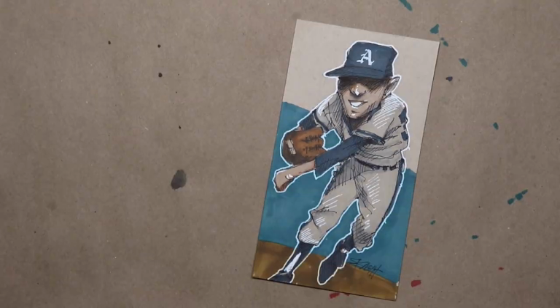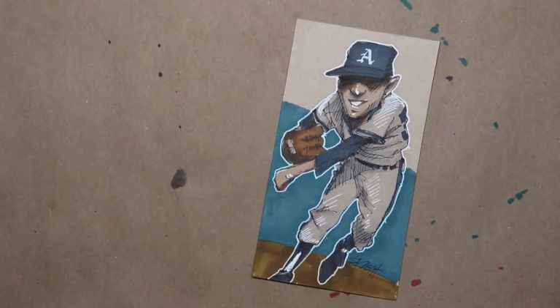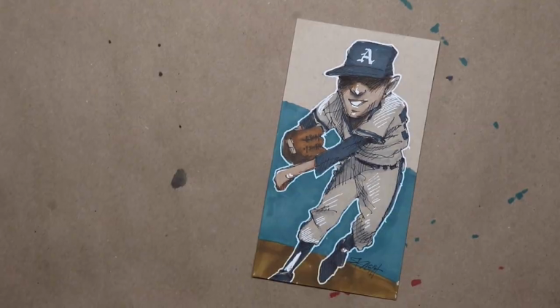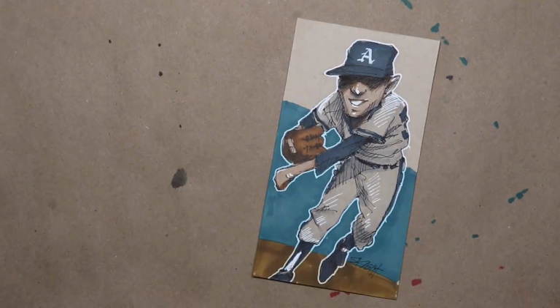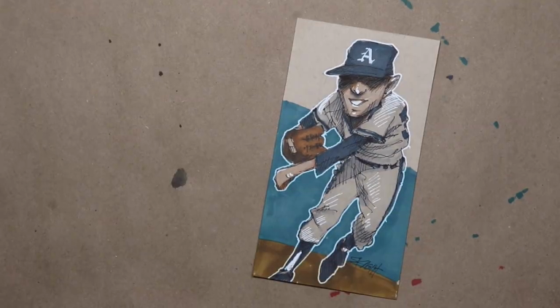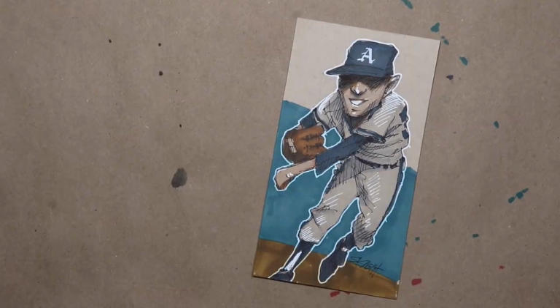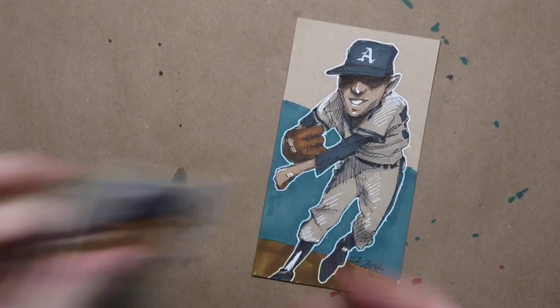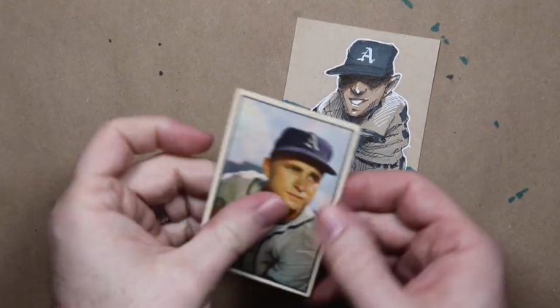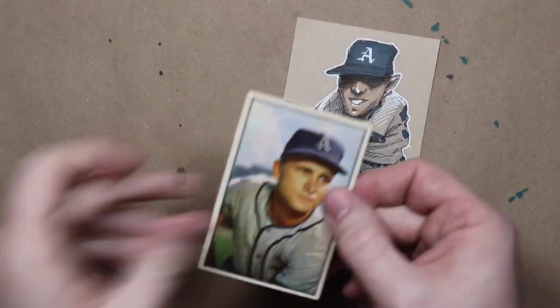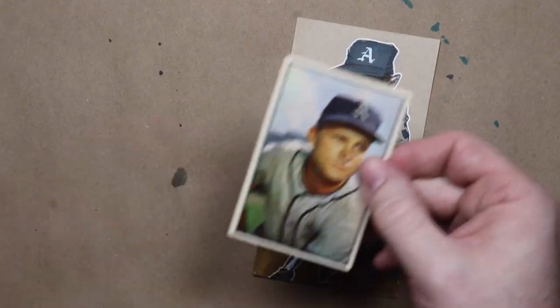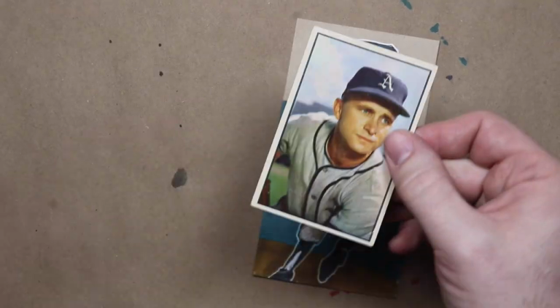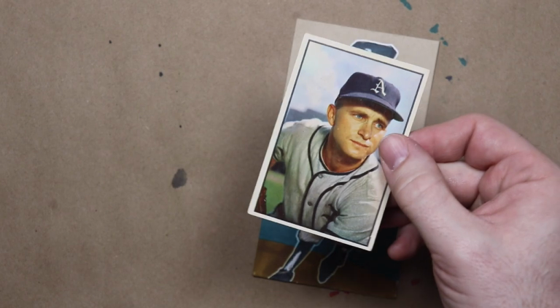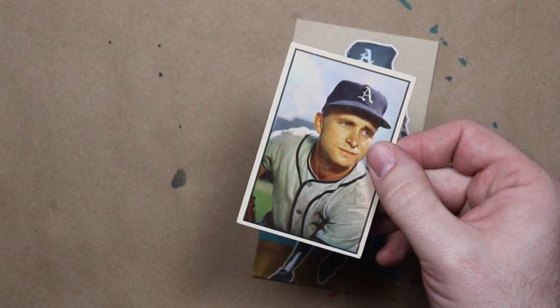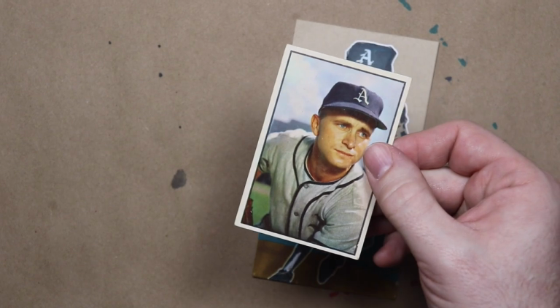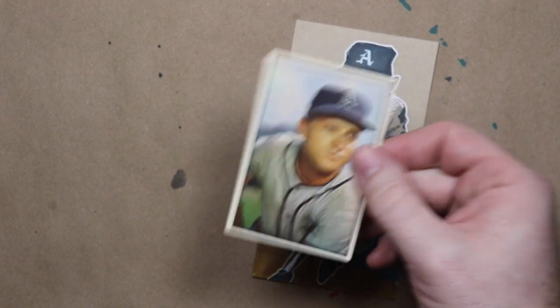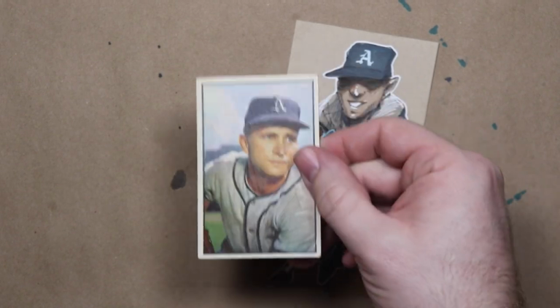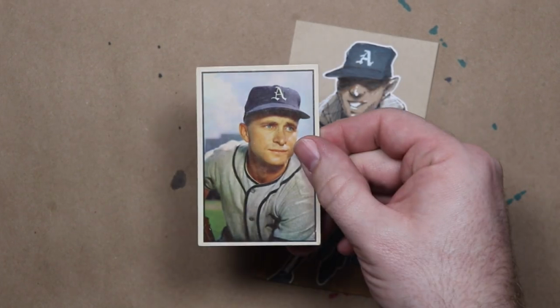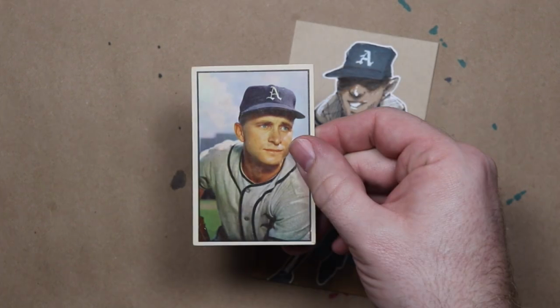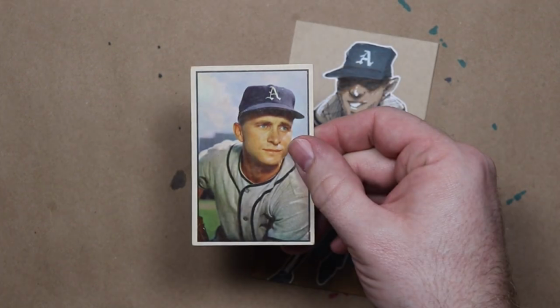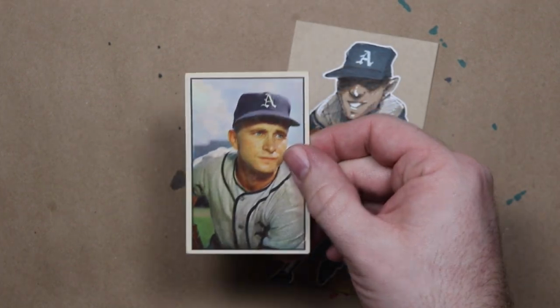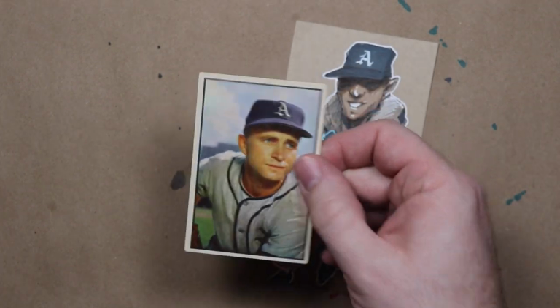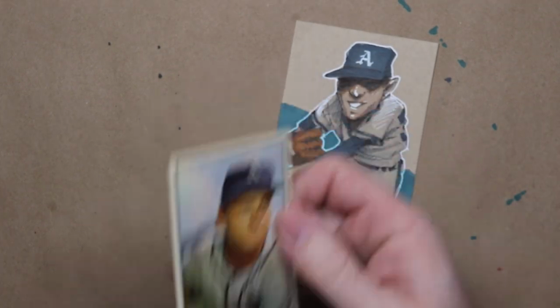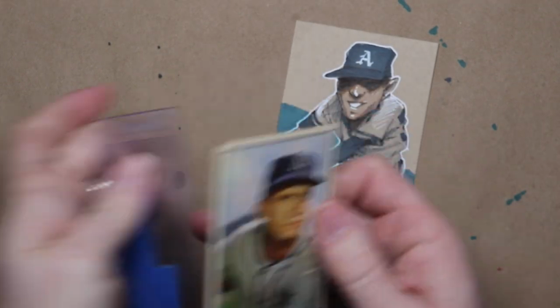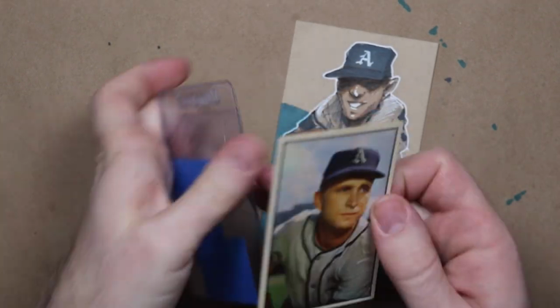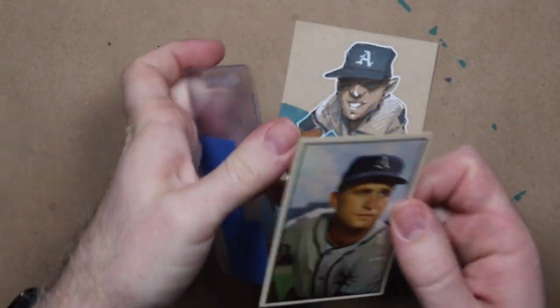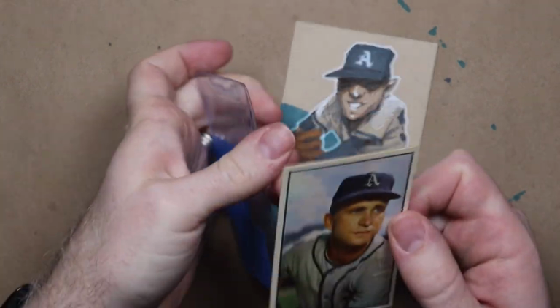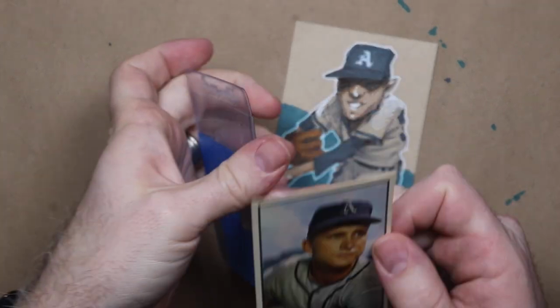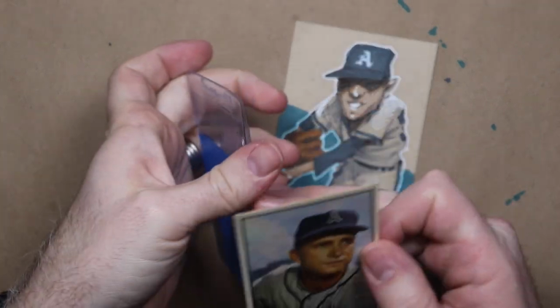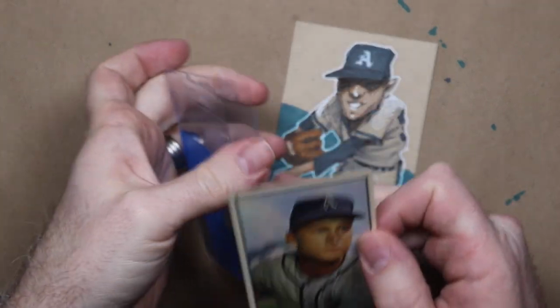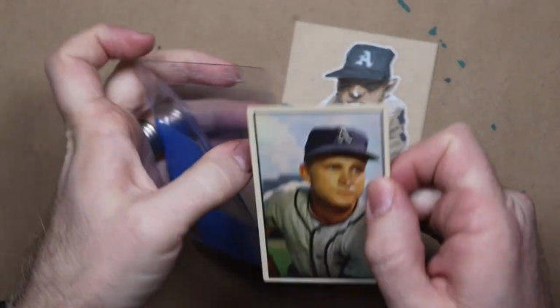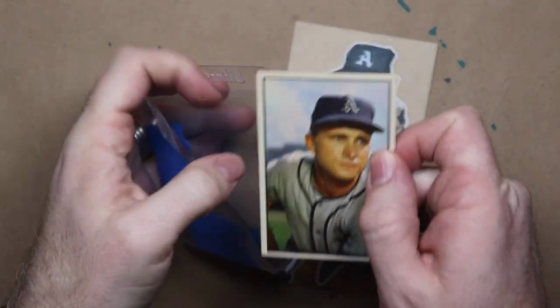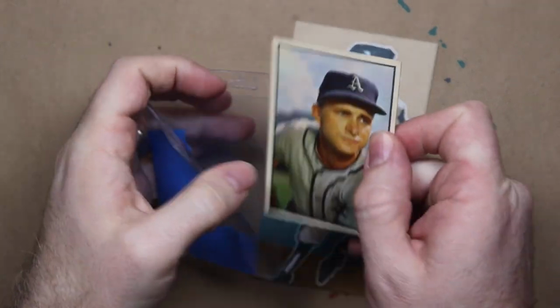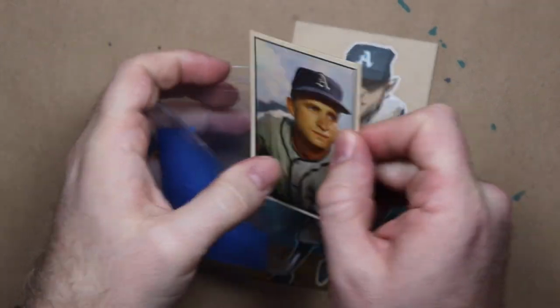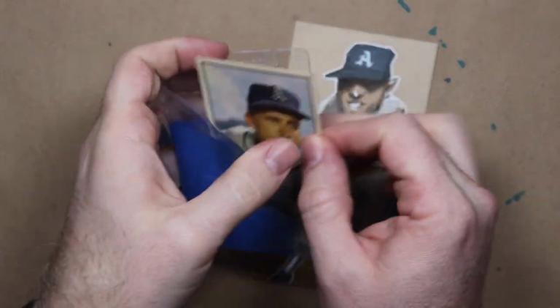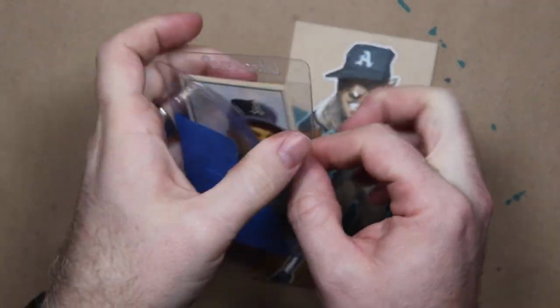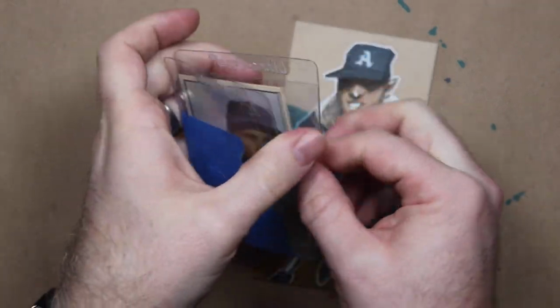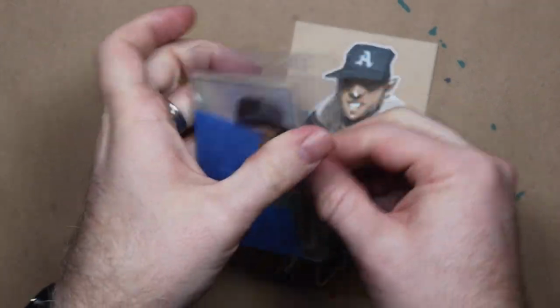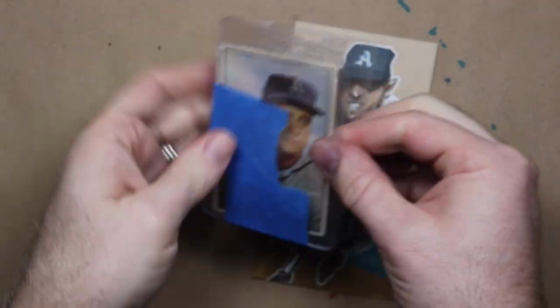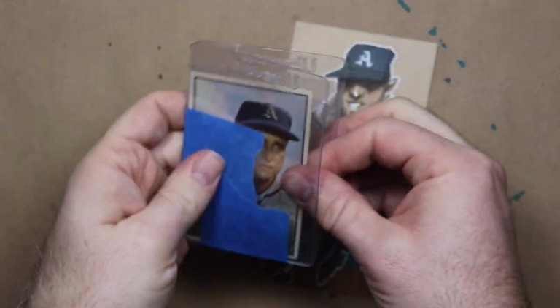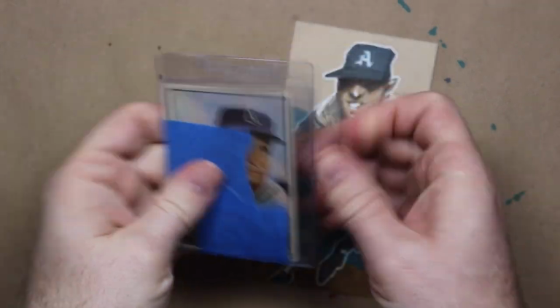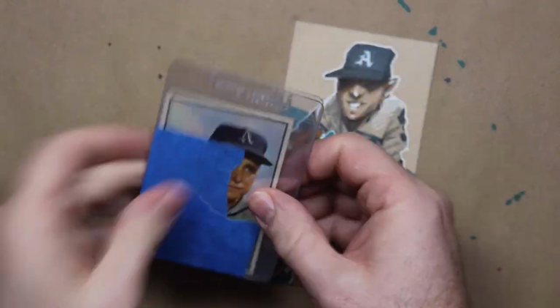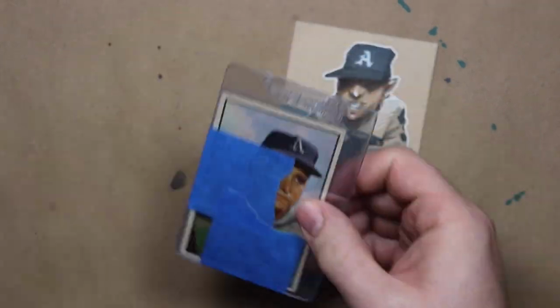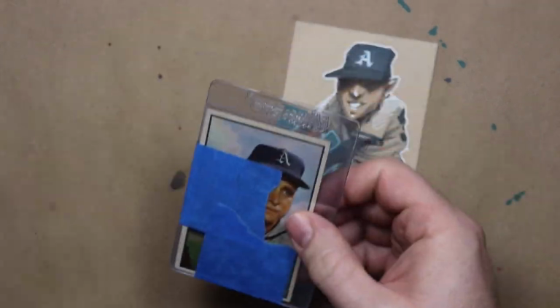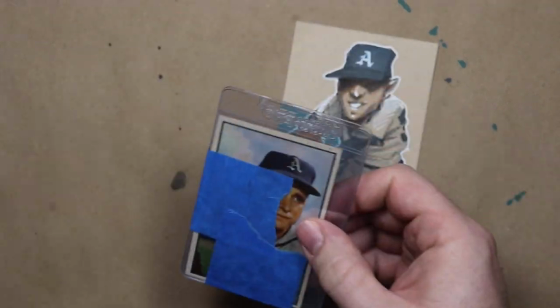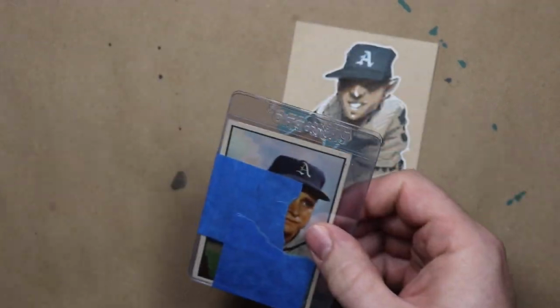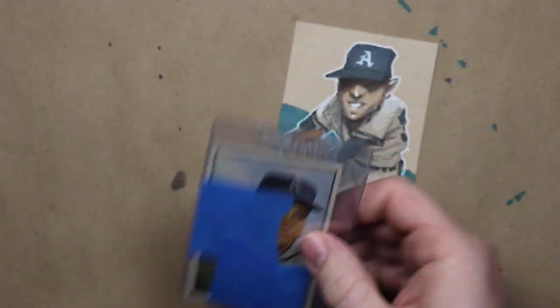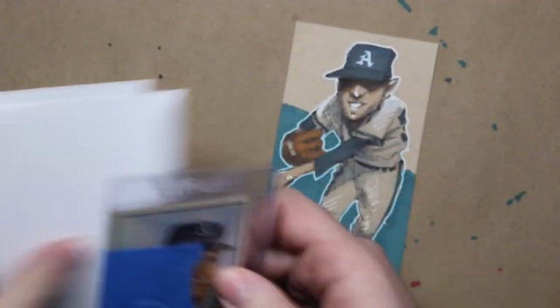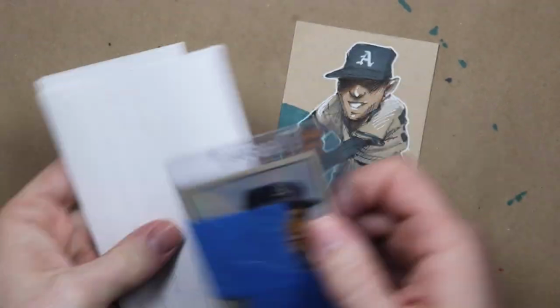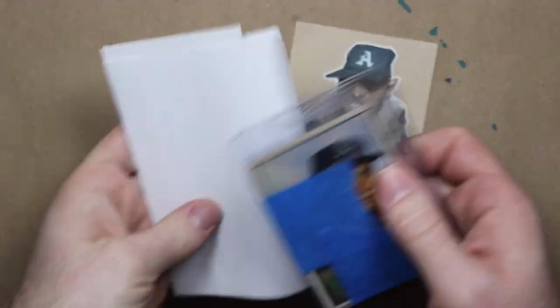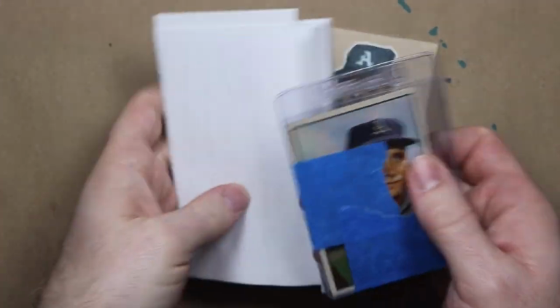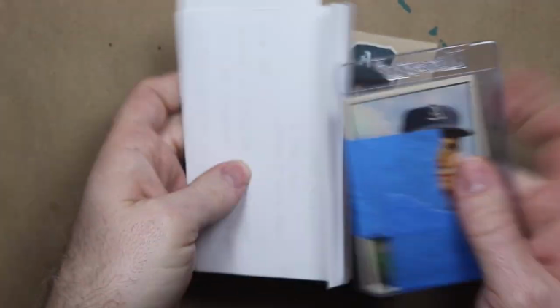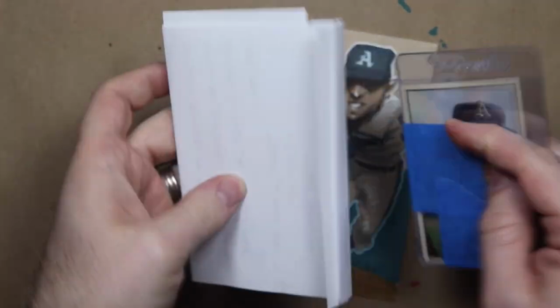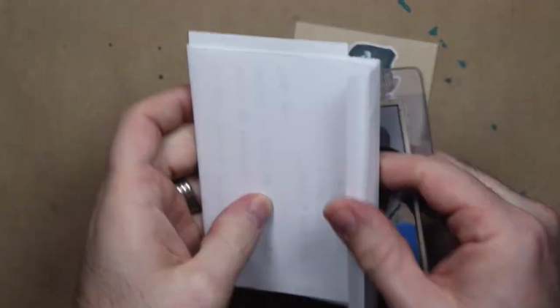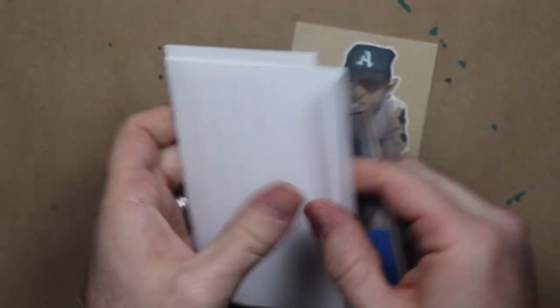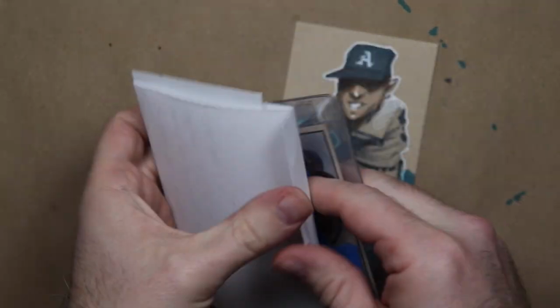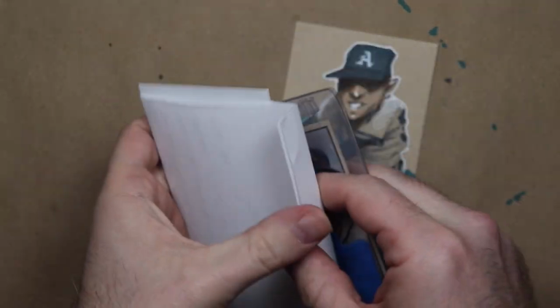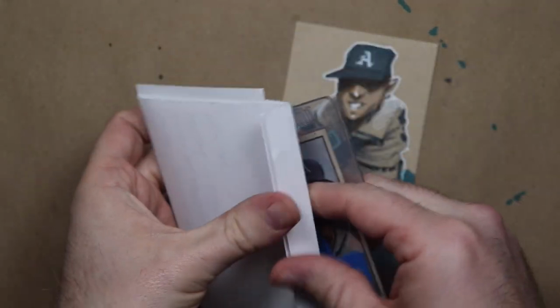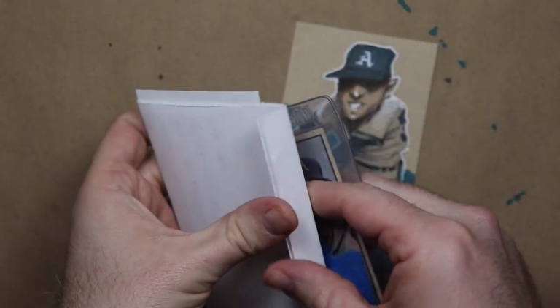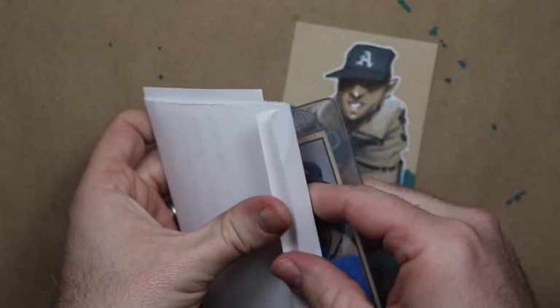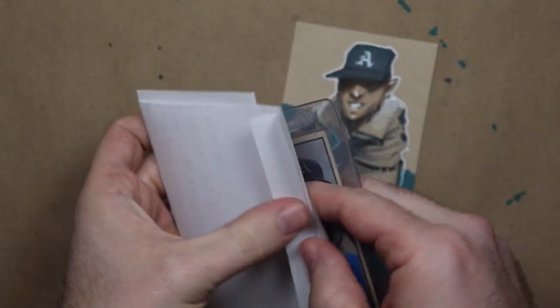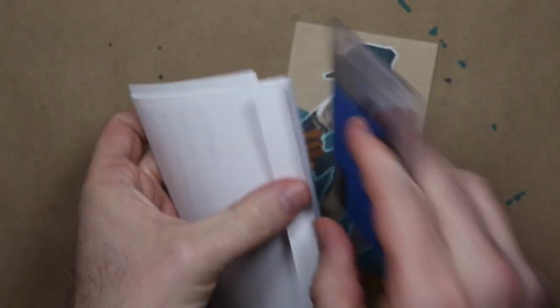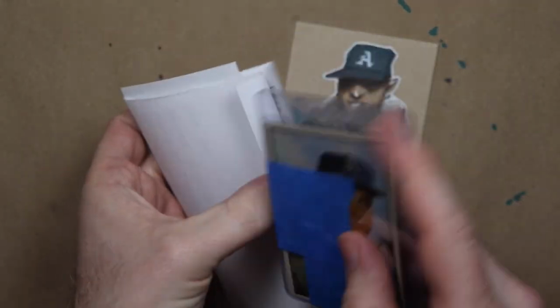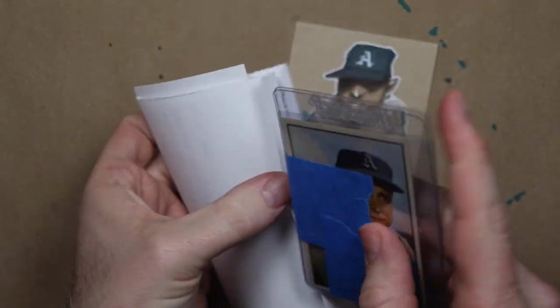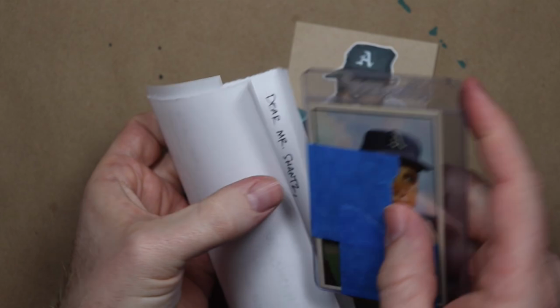There's my doodle and that awesome '53 Bowman. I sent him a nice note, a couple of questions, and a $5 donation.